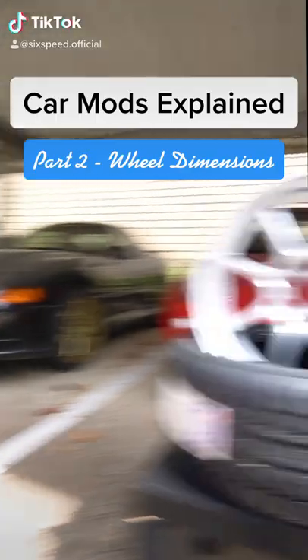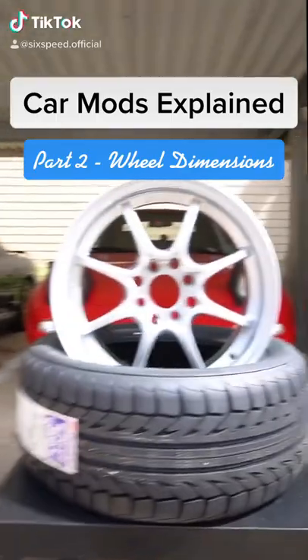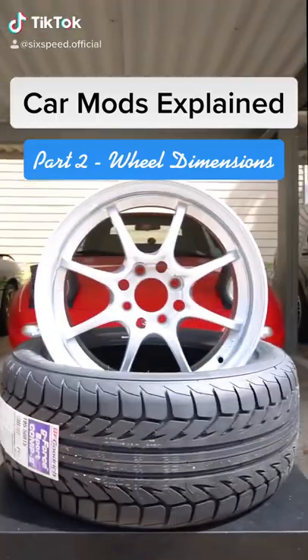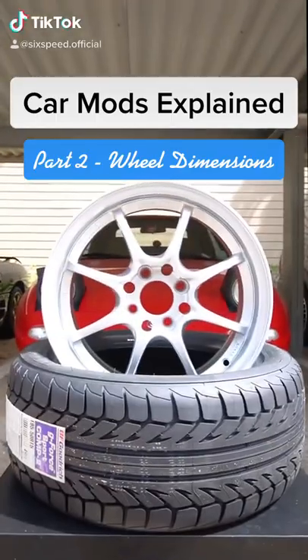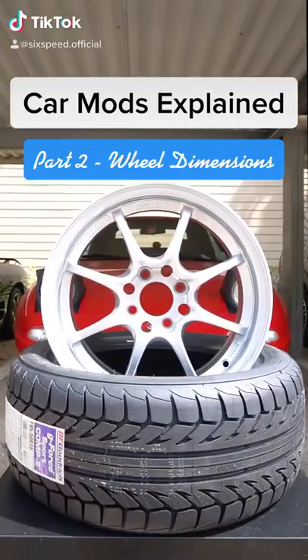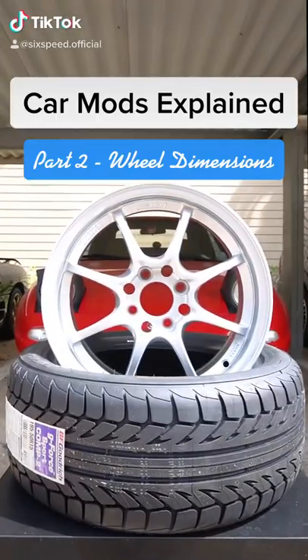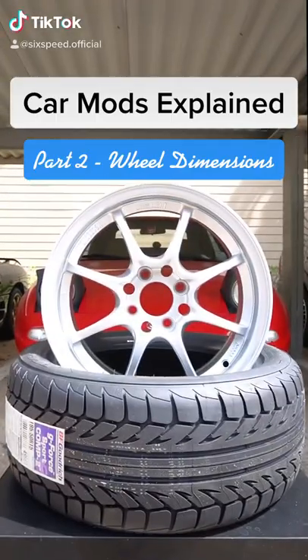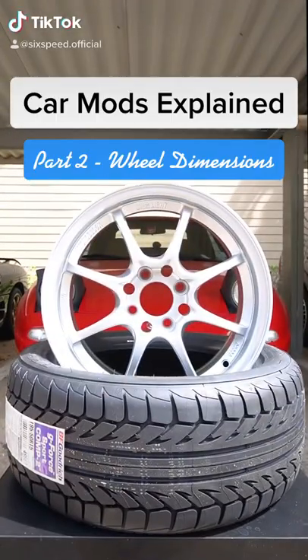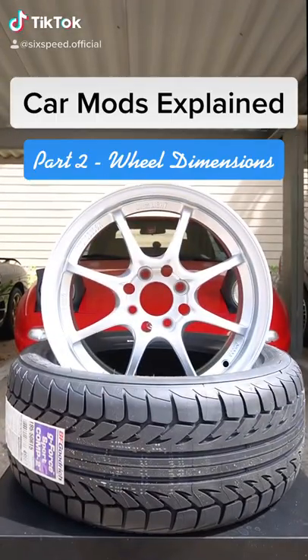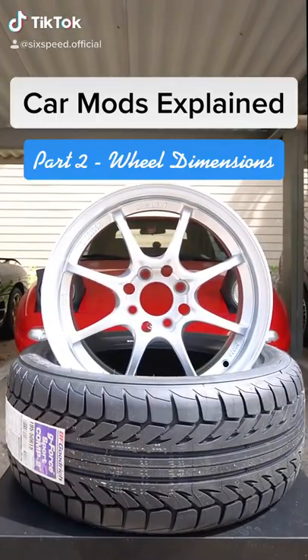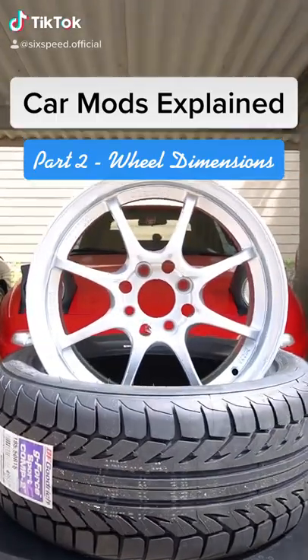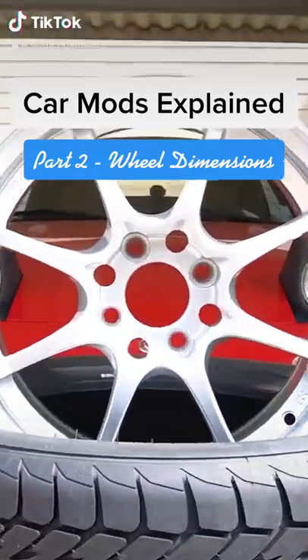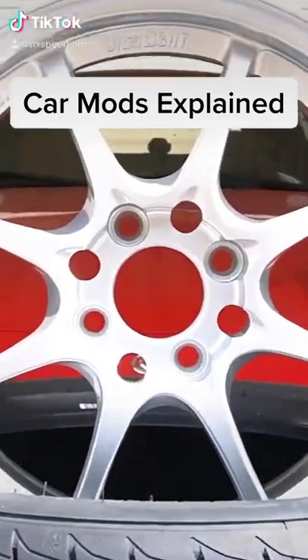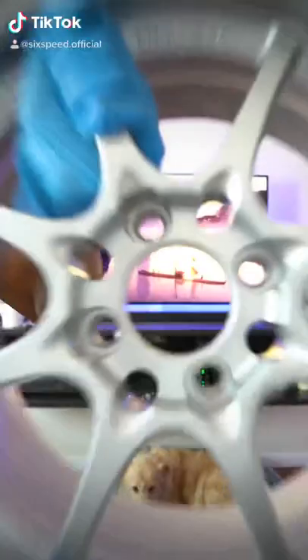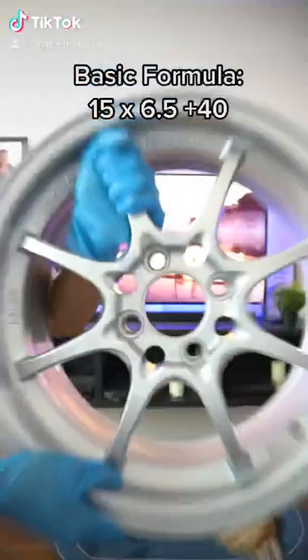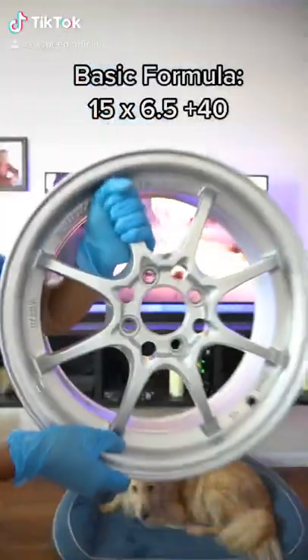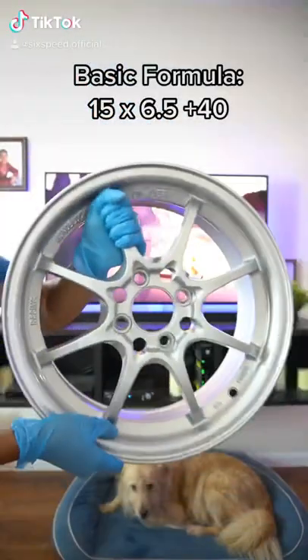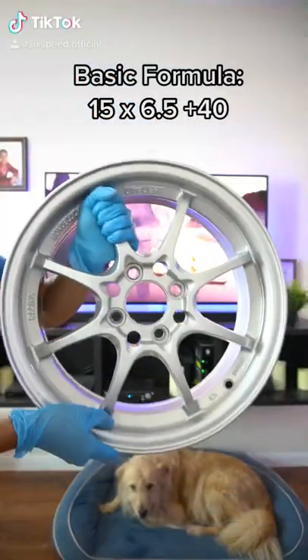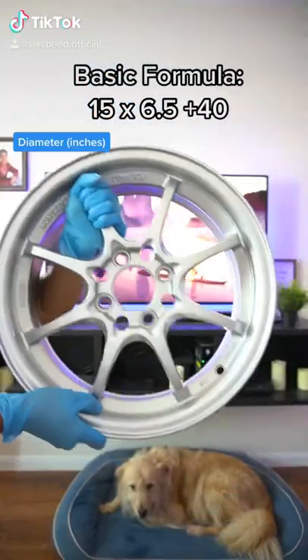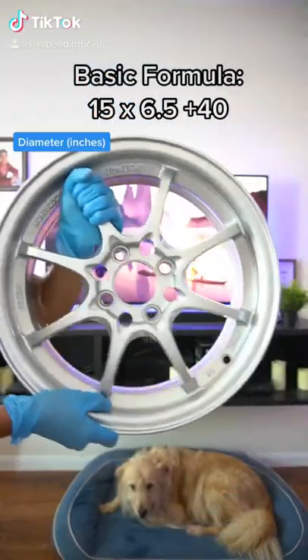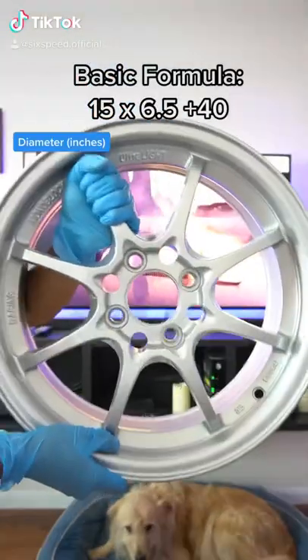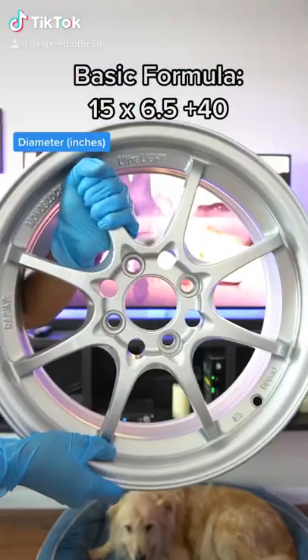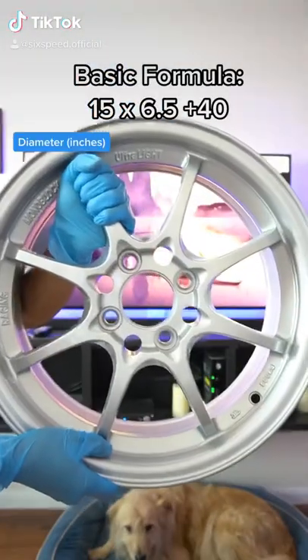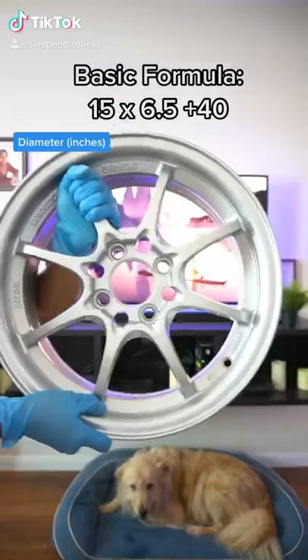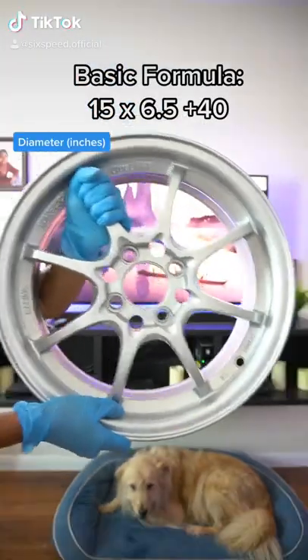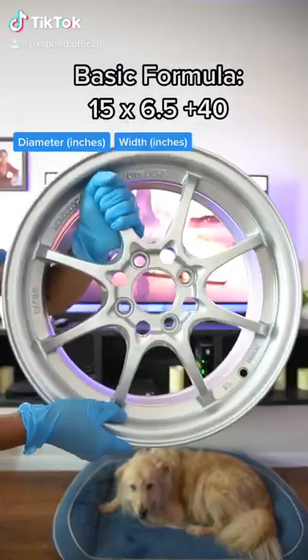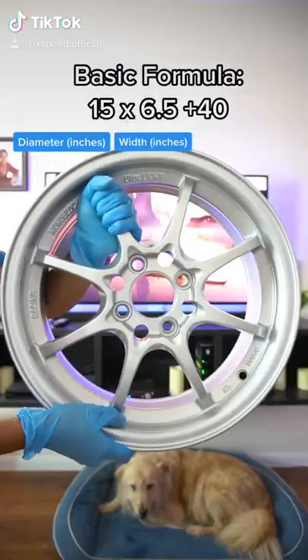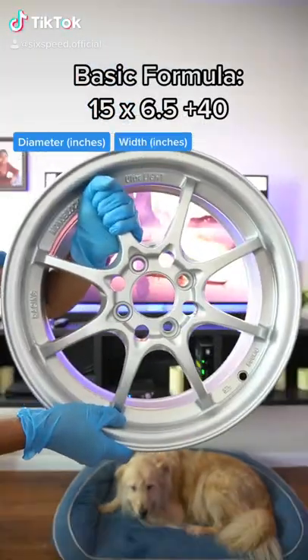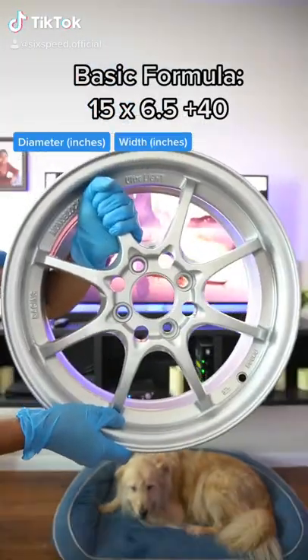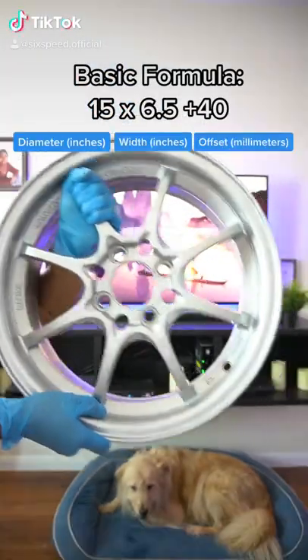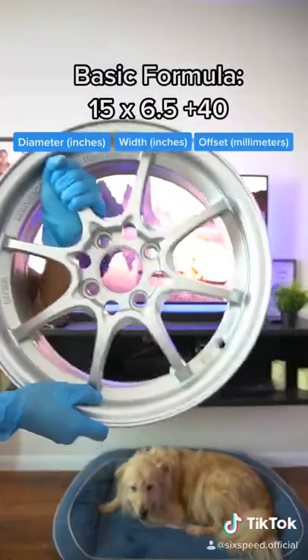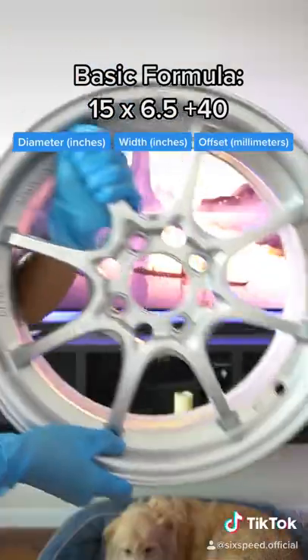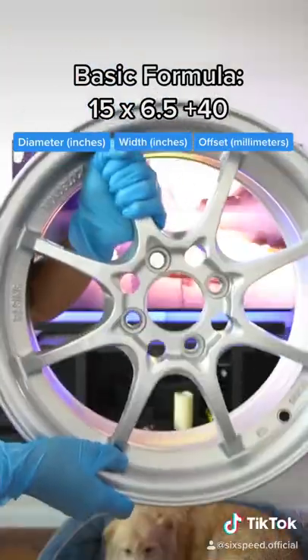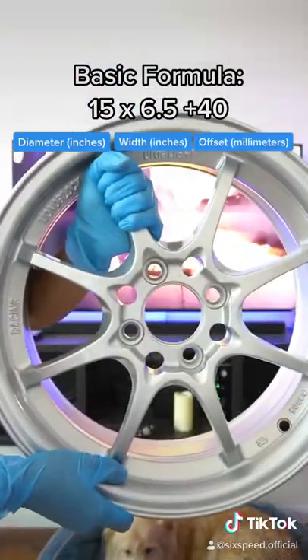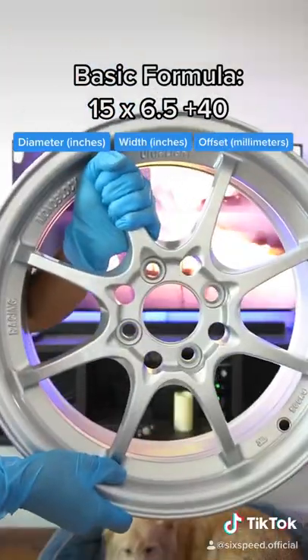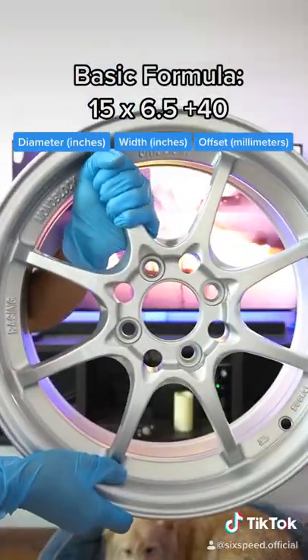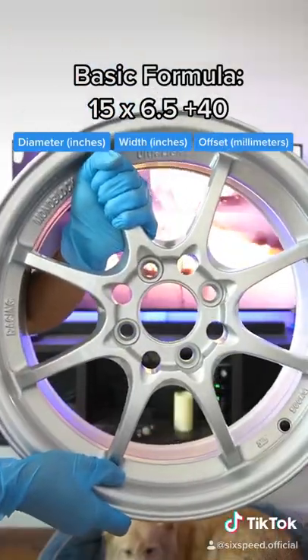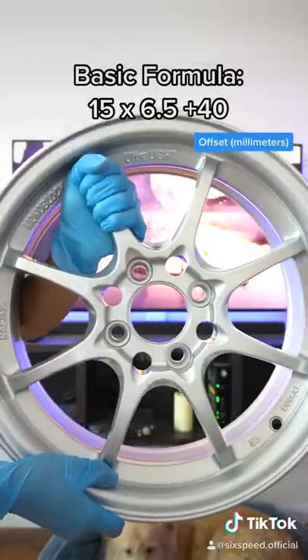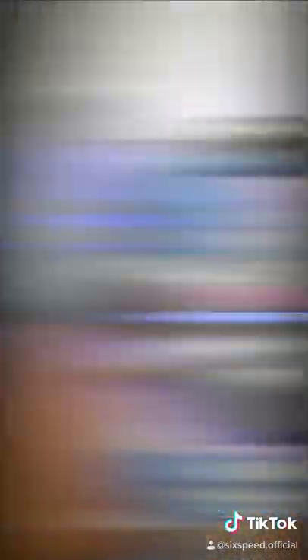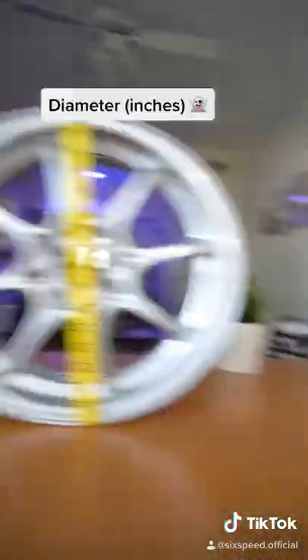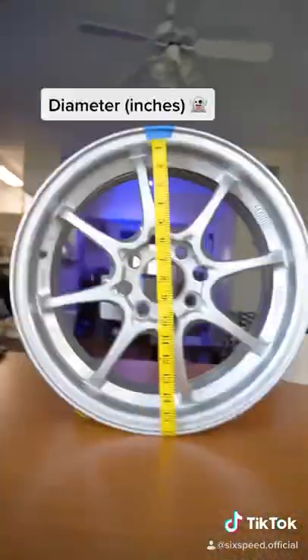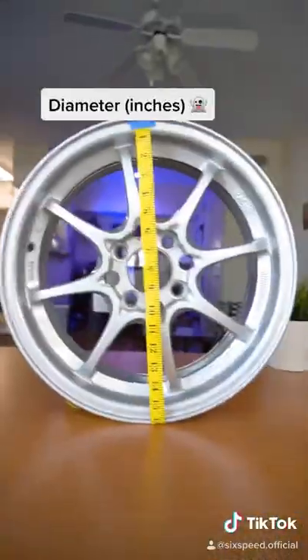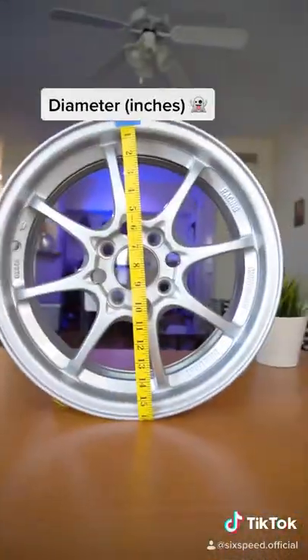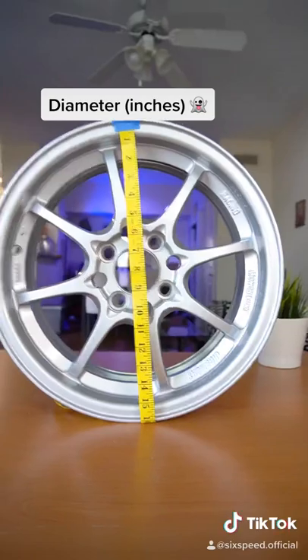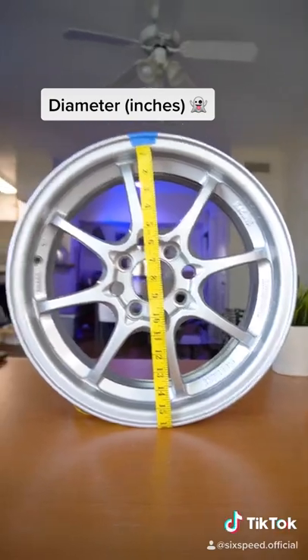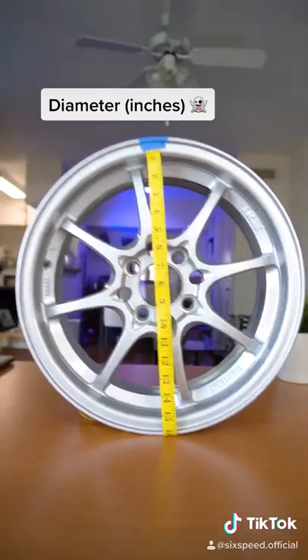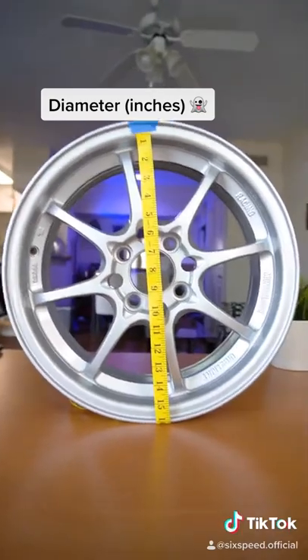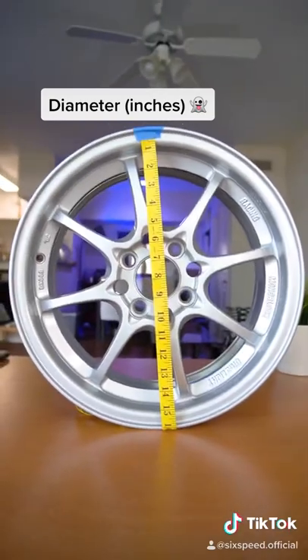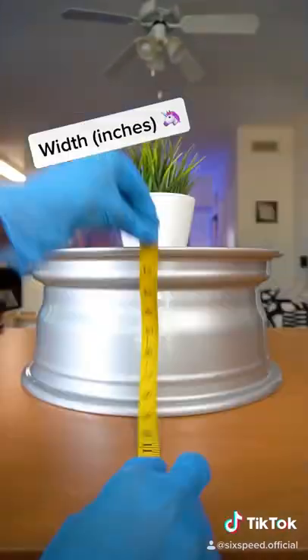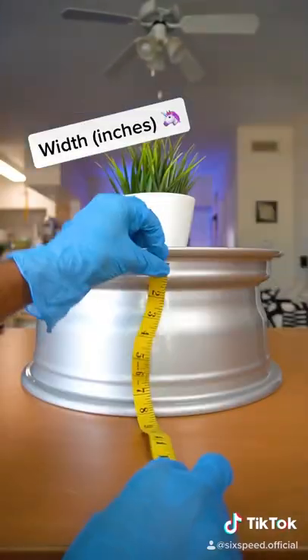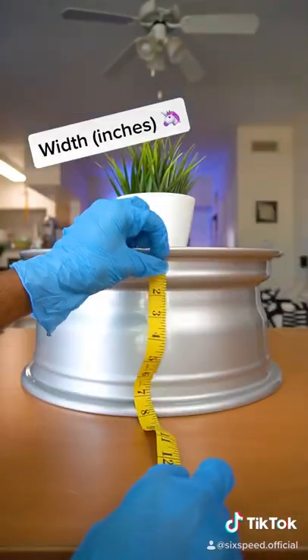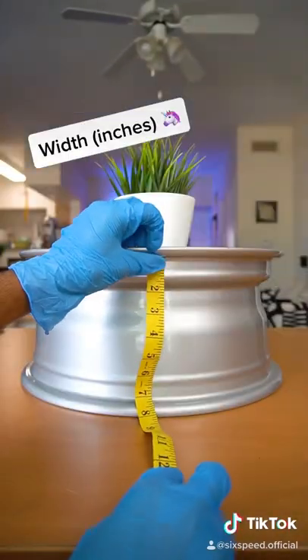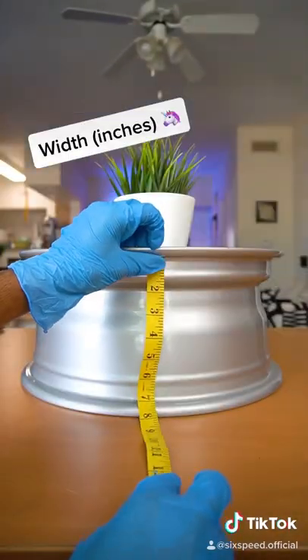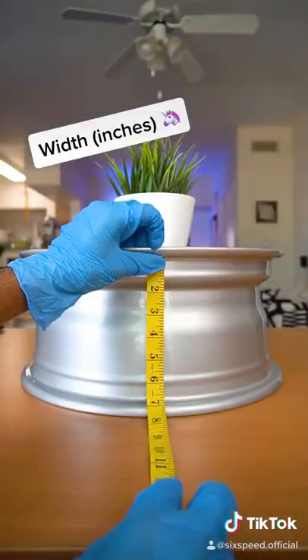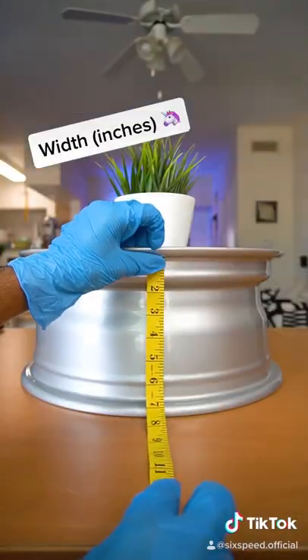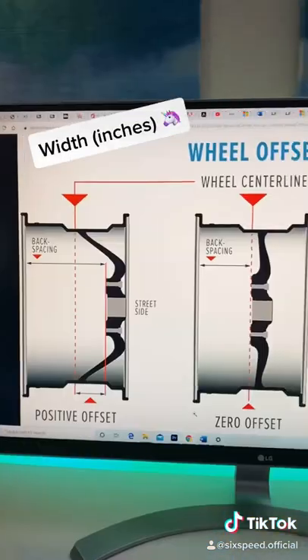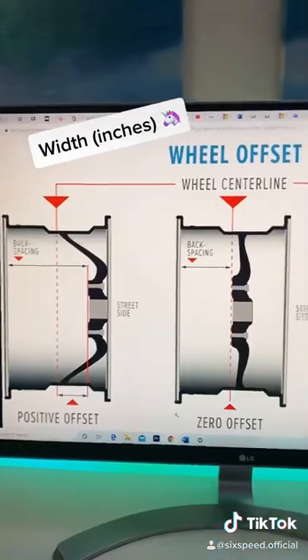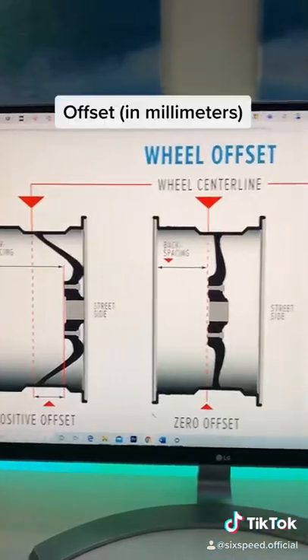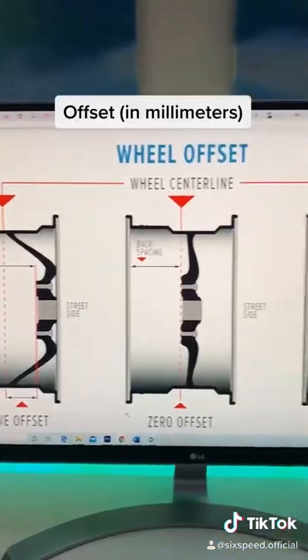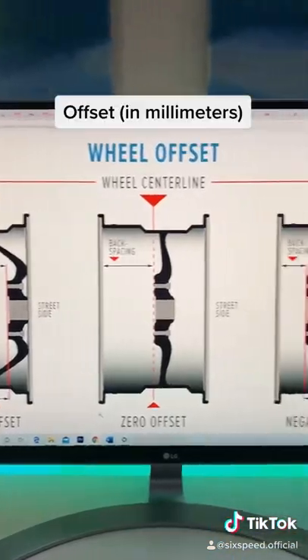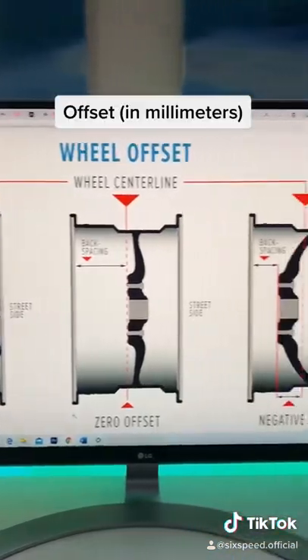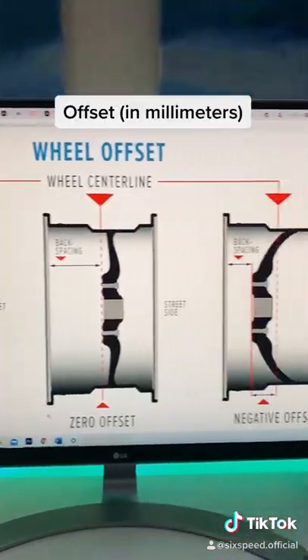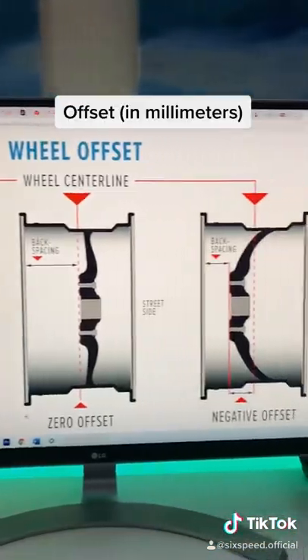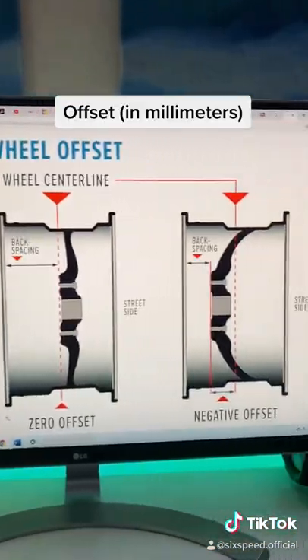Harmods explain part 2. This wheel is a 15 by 6.5 plus 40 offset. First we have the diameter, then the width, and last is the offset.